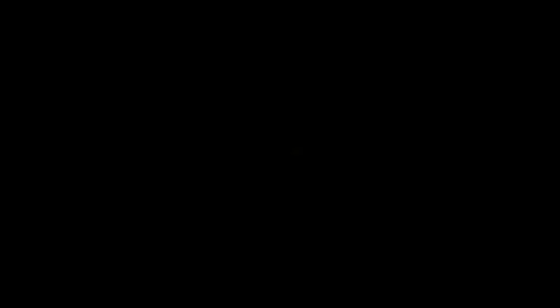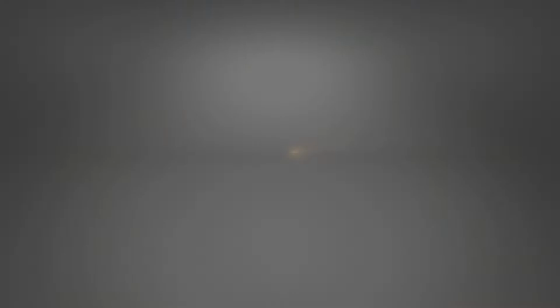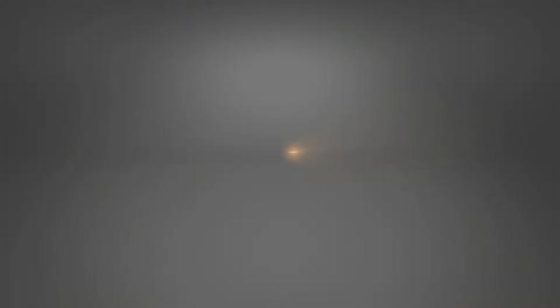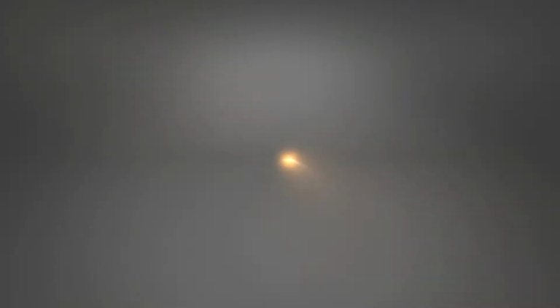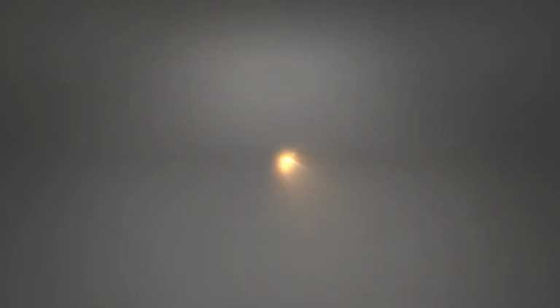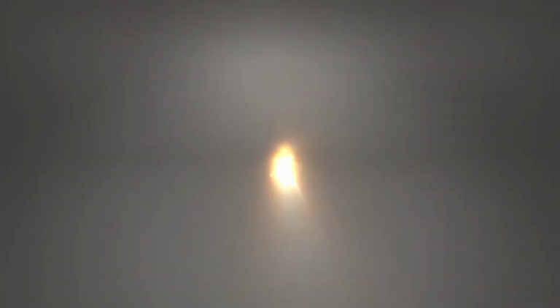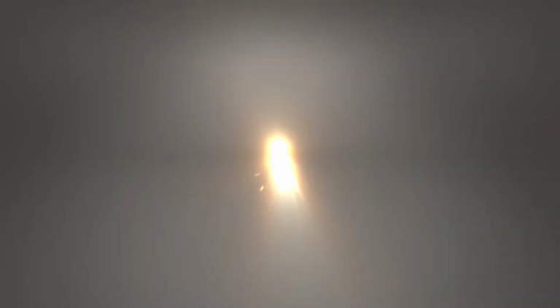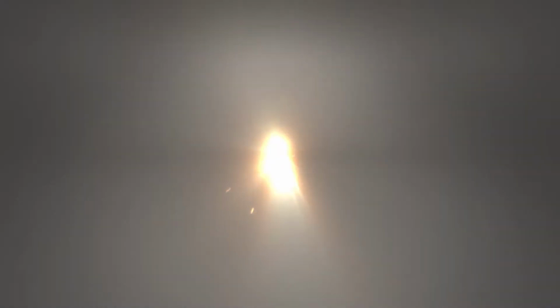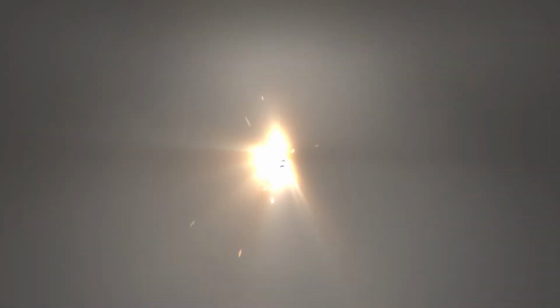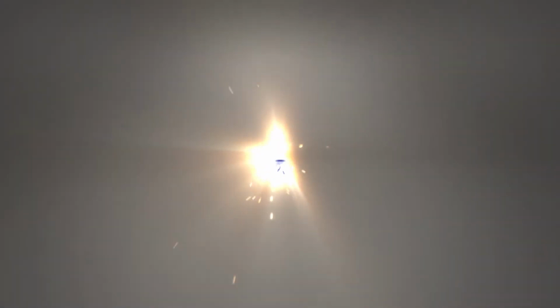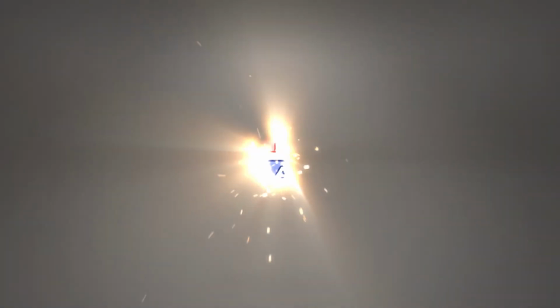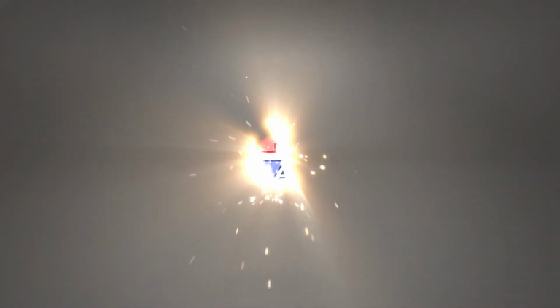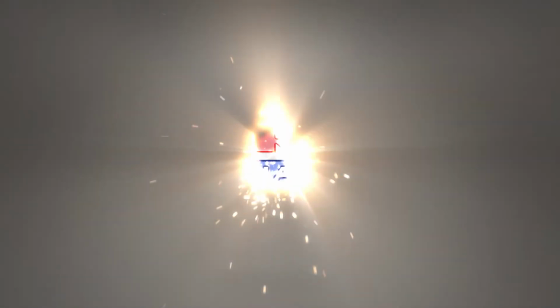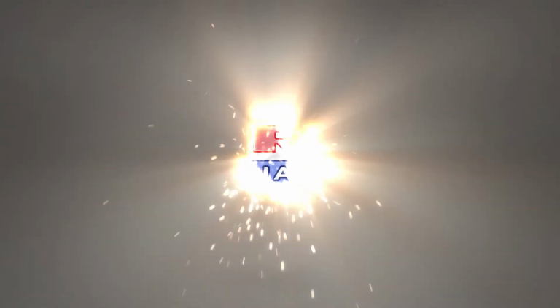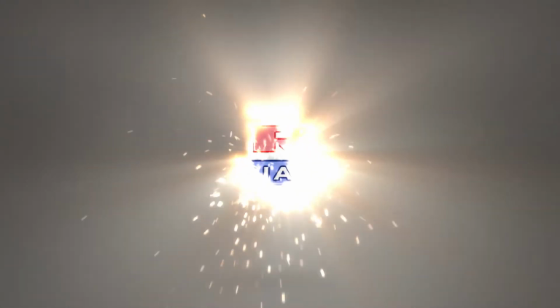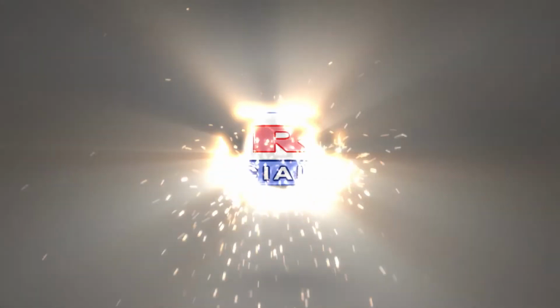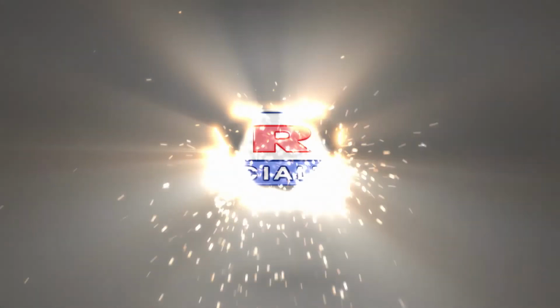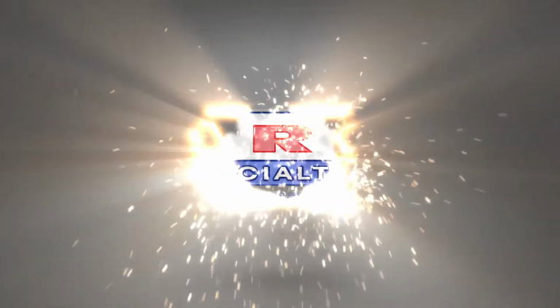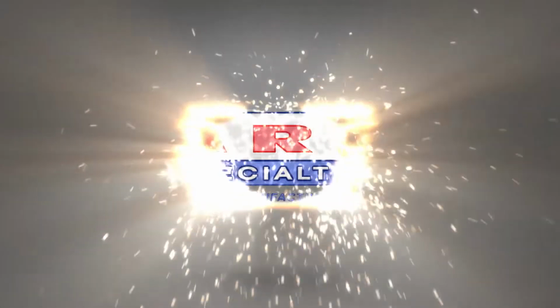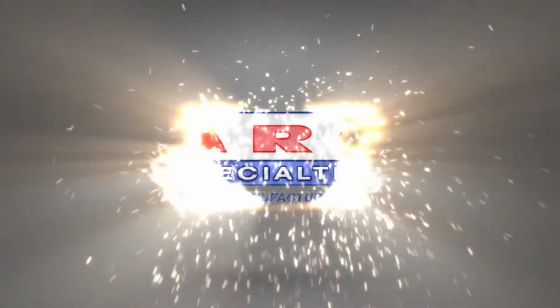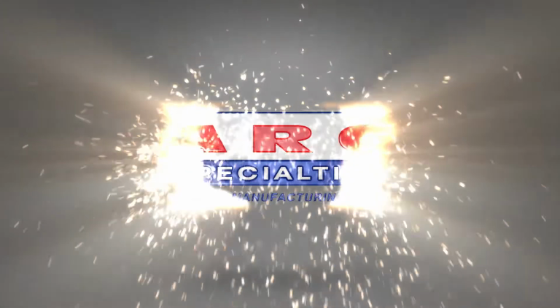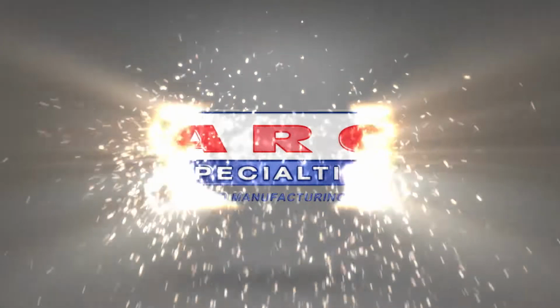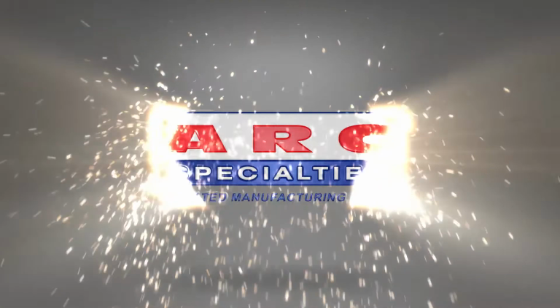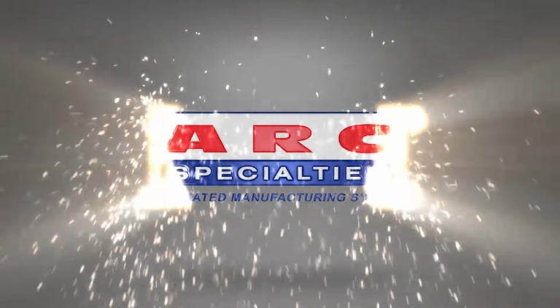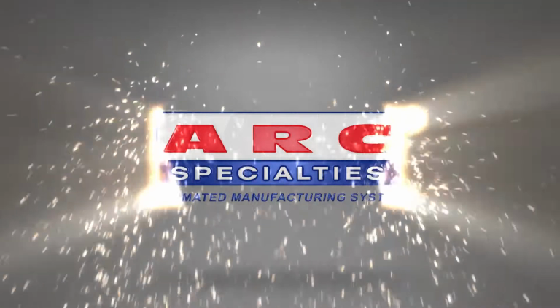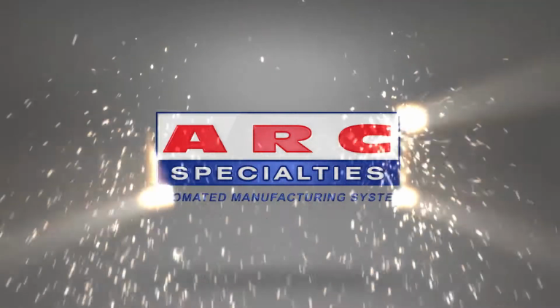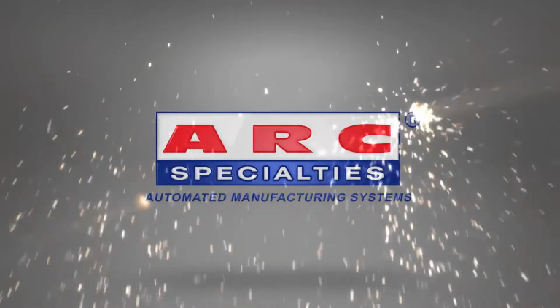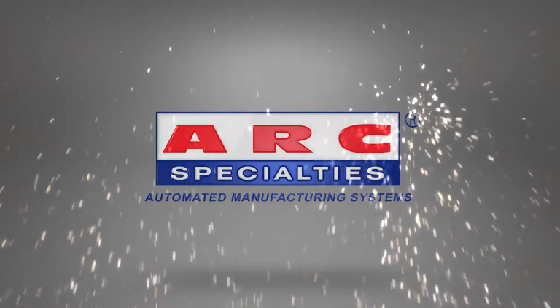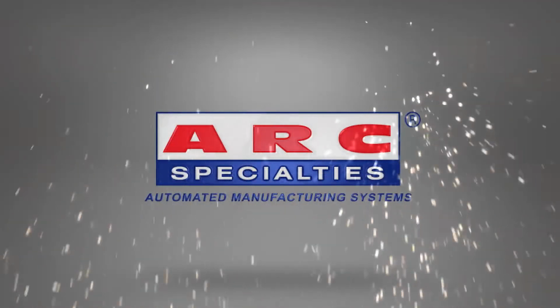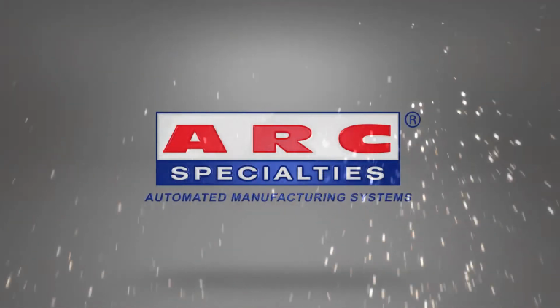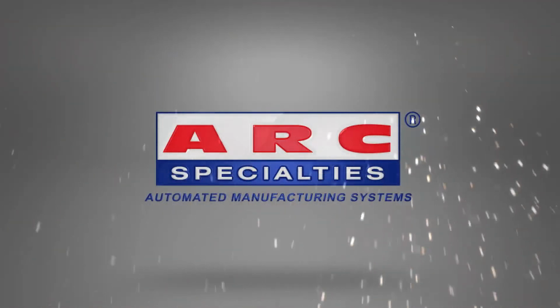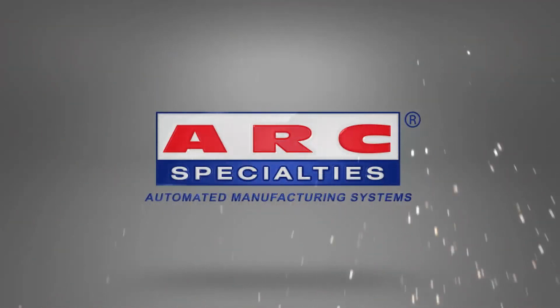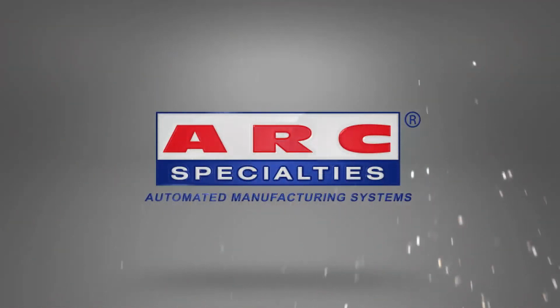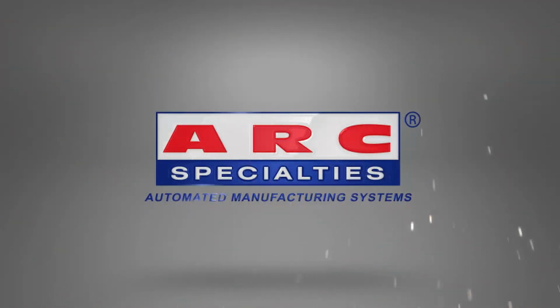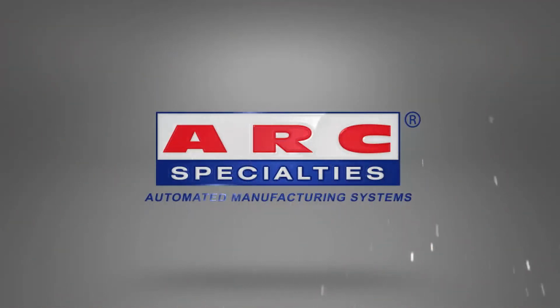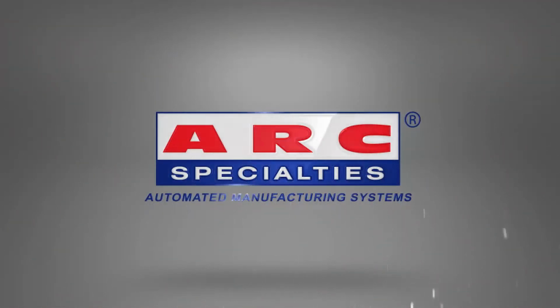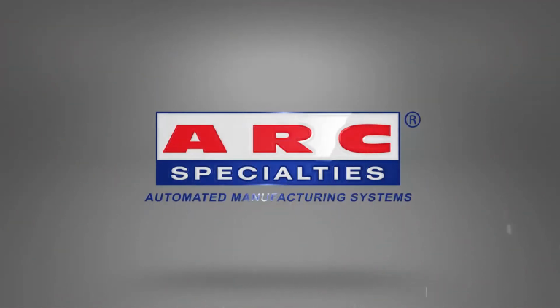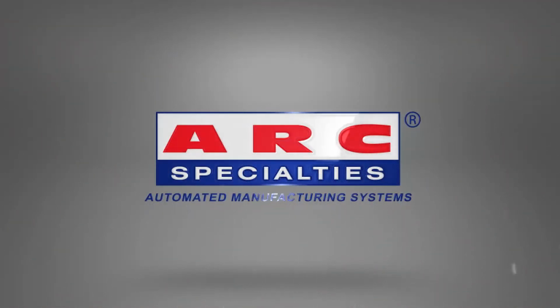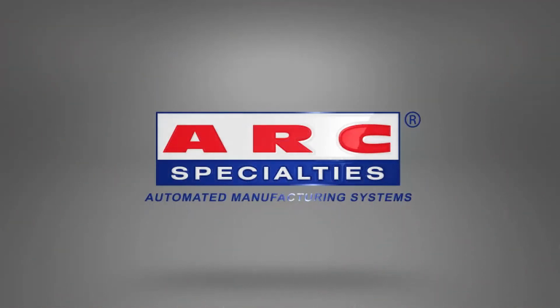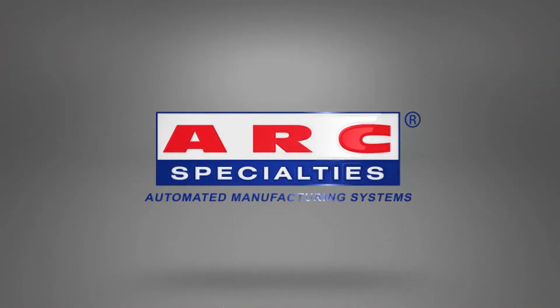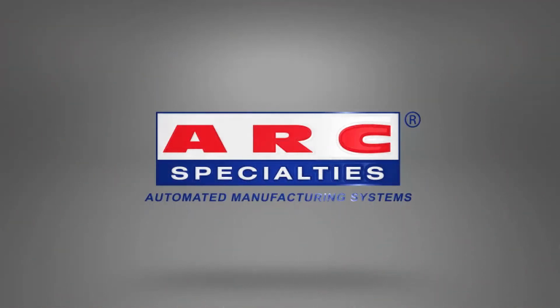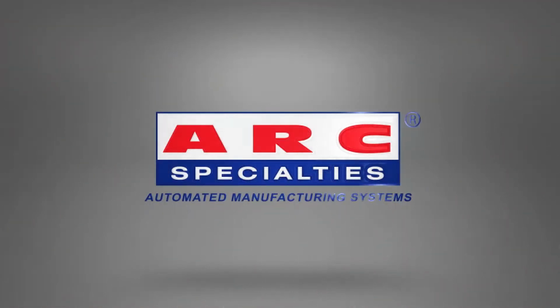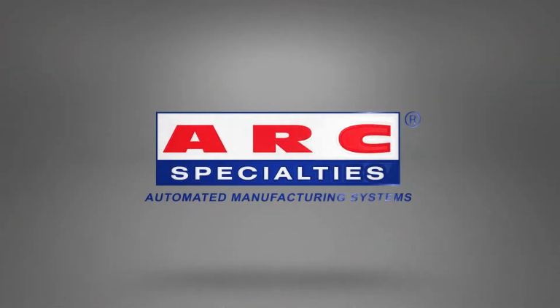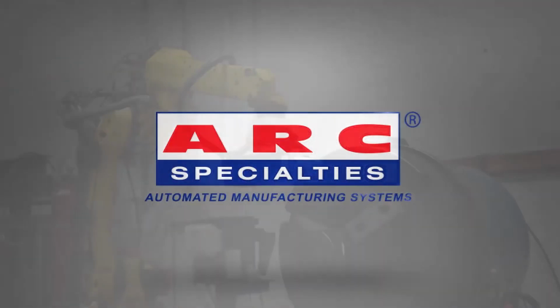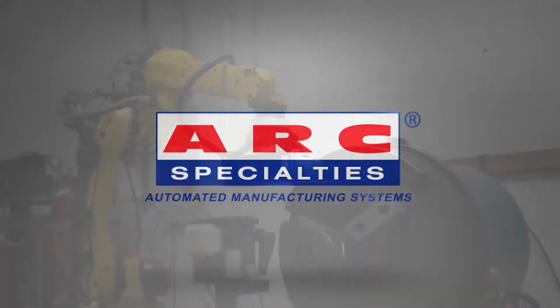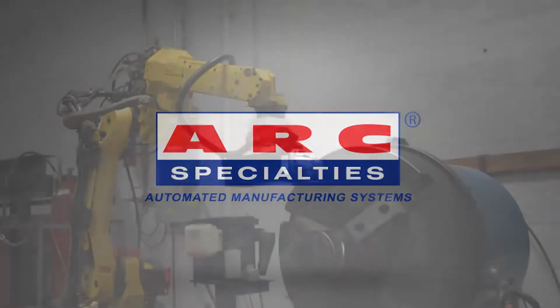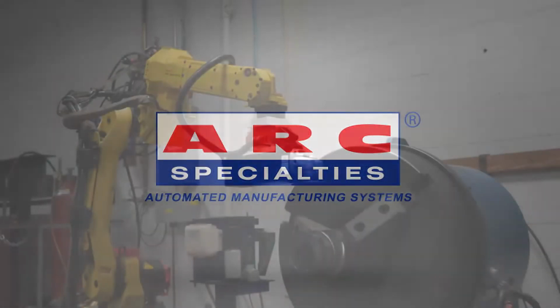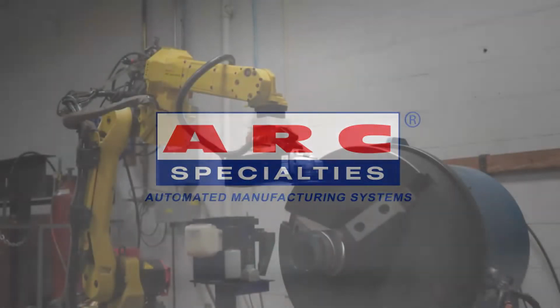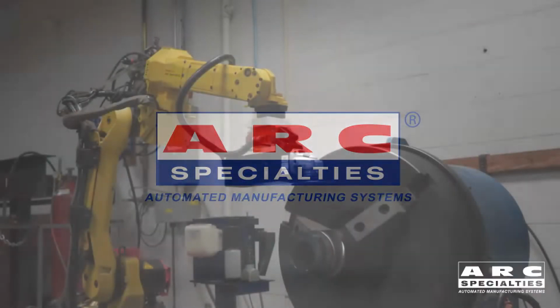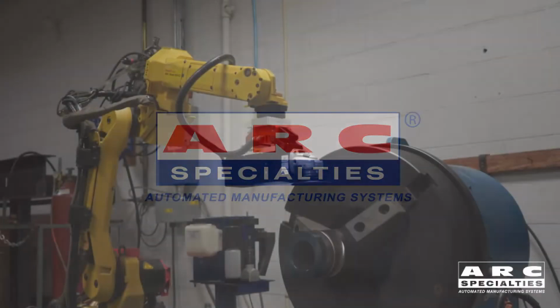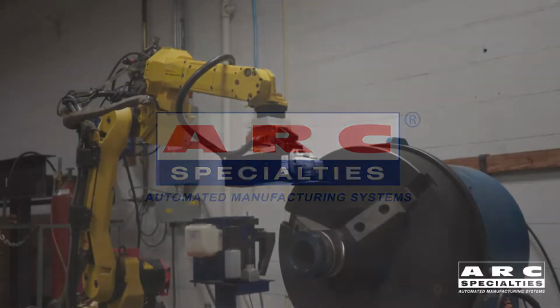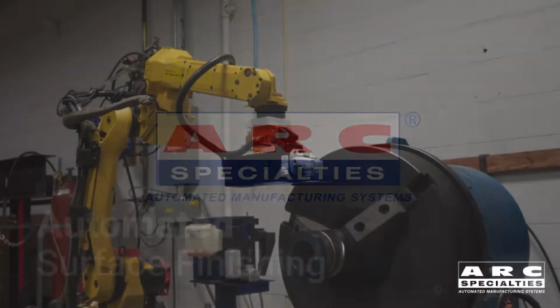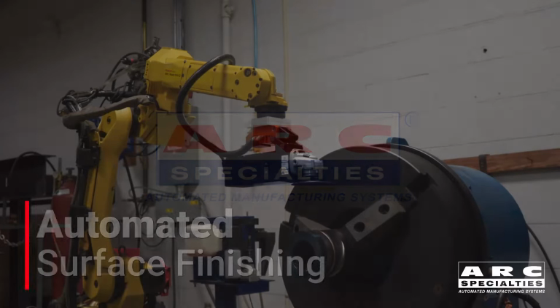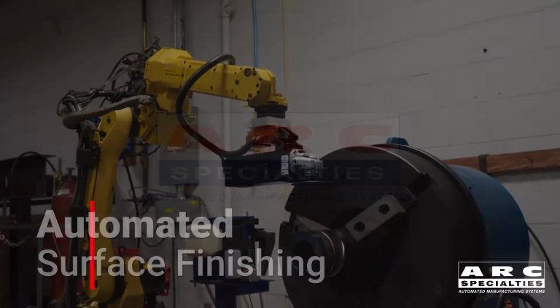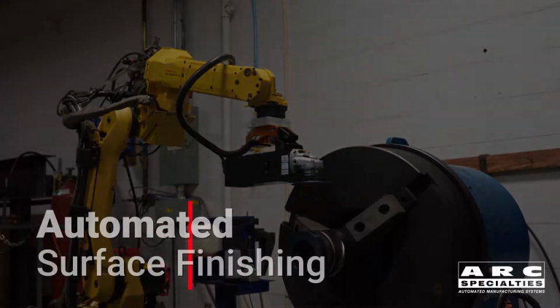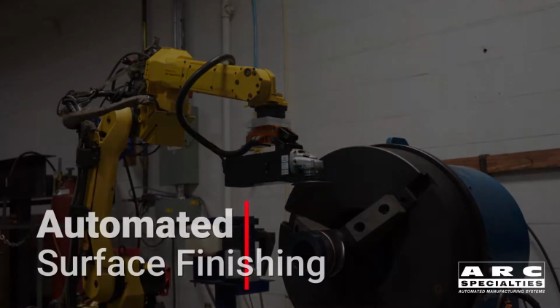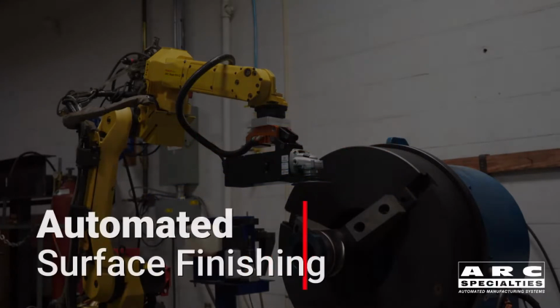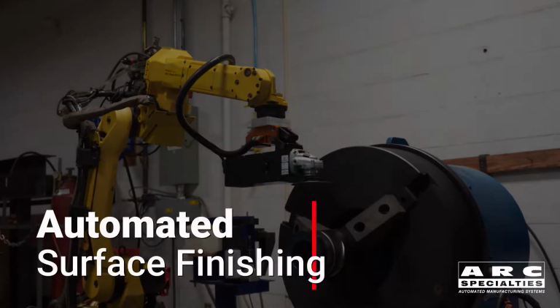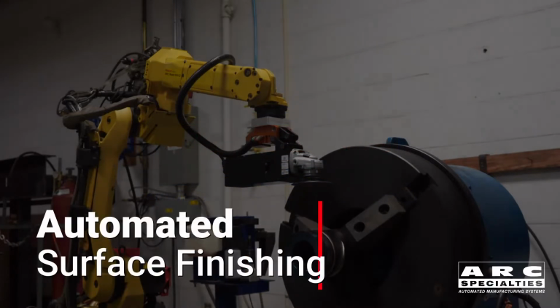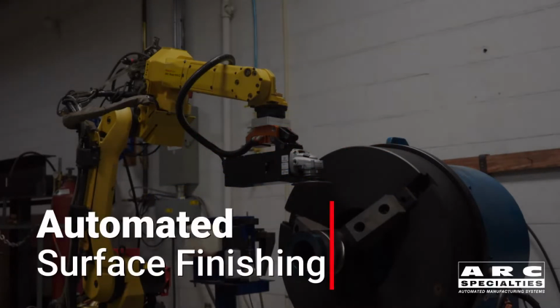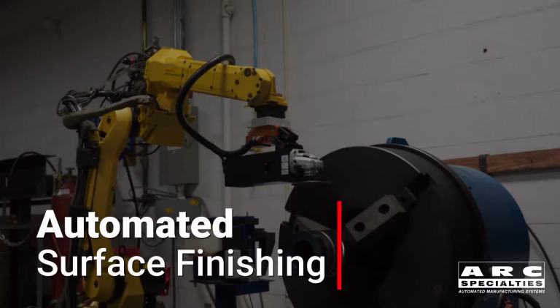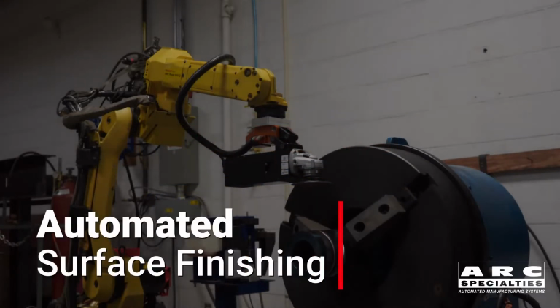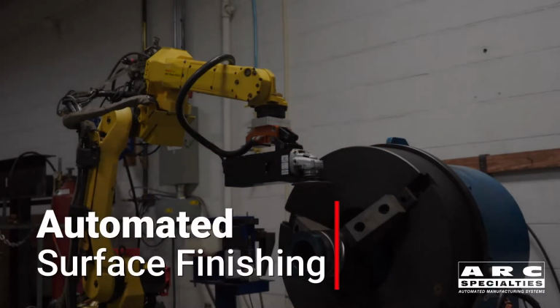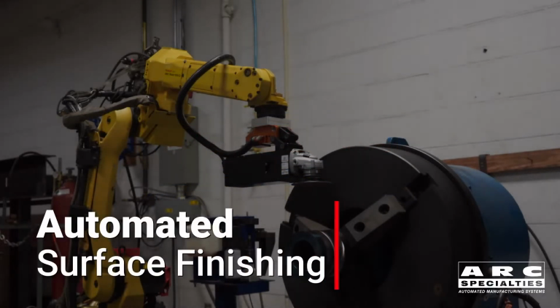Hello, this is Dan Alford with Arc Specialties. We're part of 3M's new initiative to automate surface finishing.